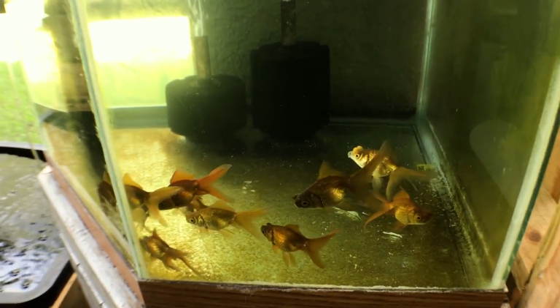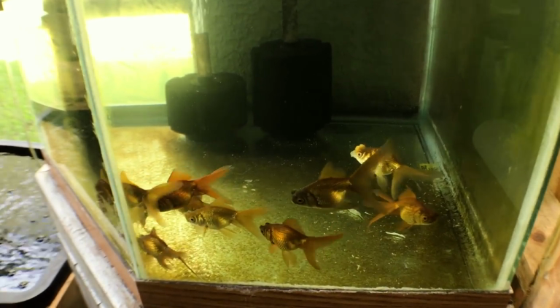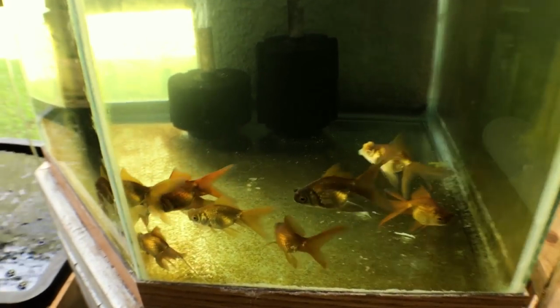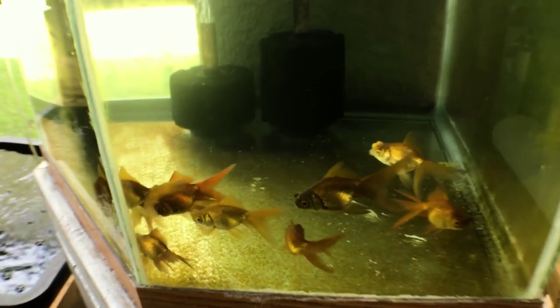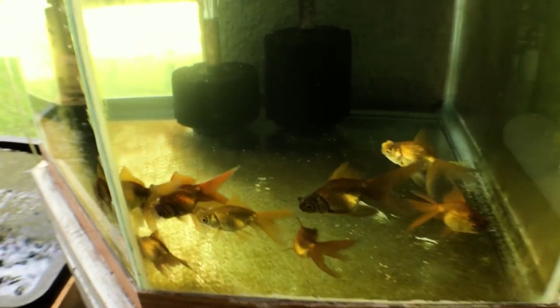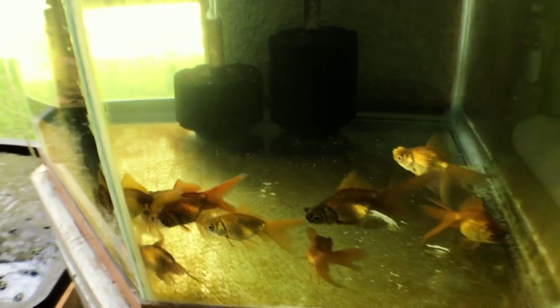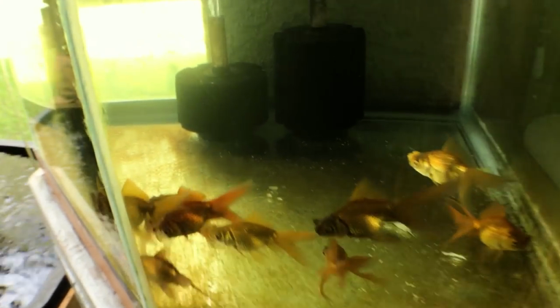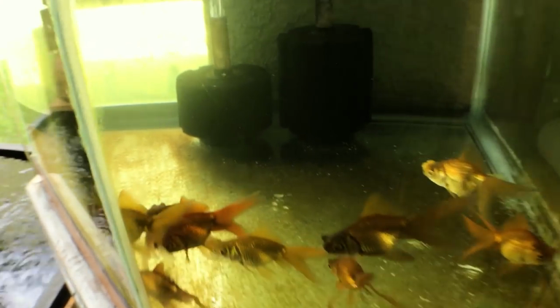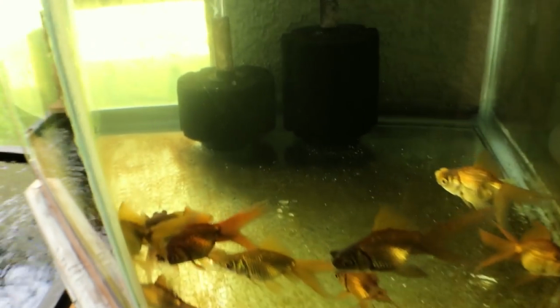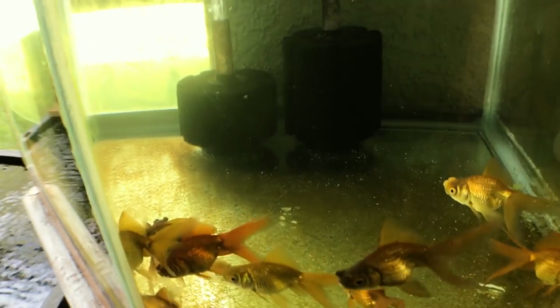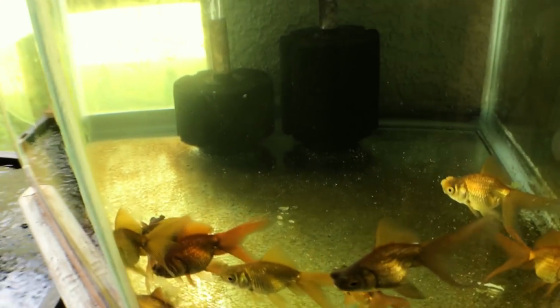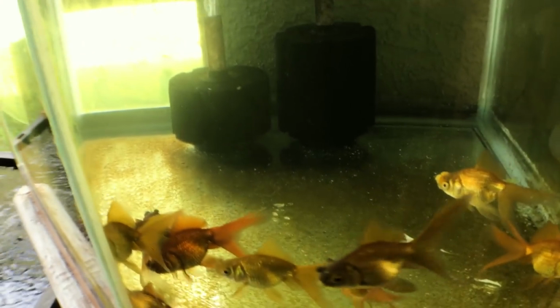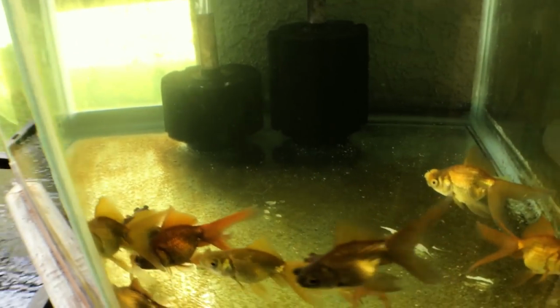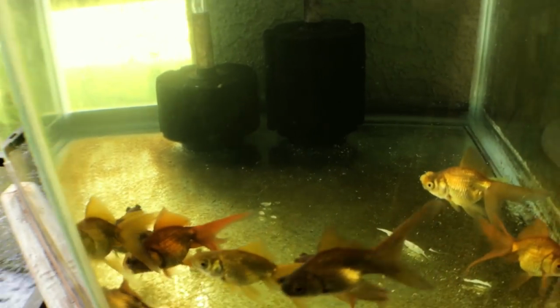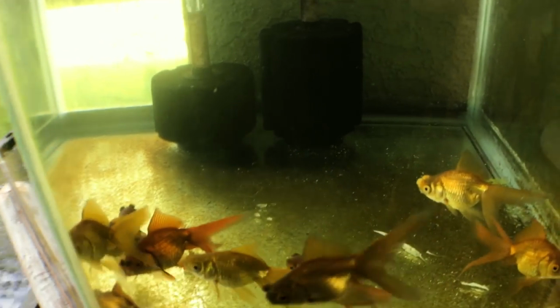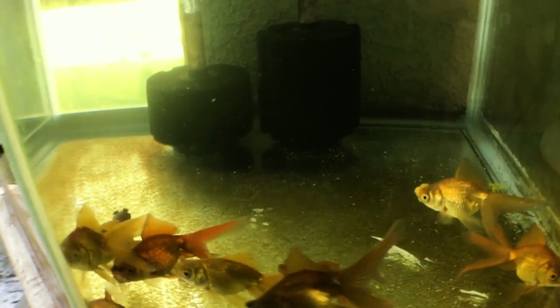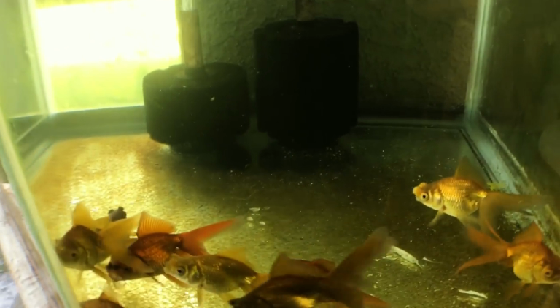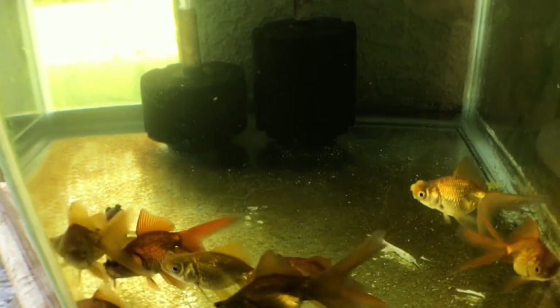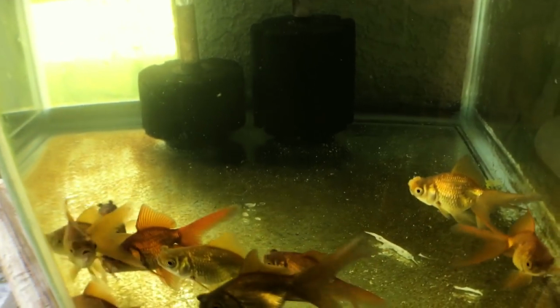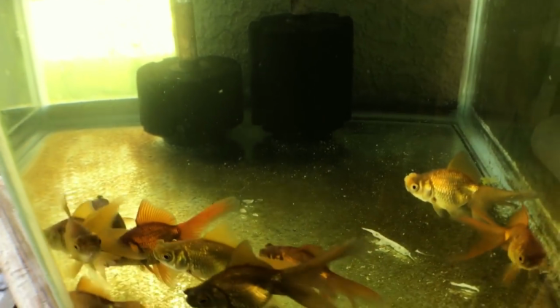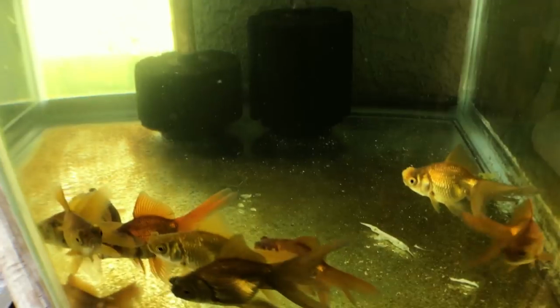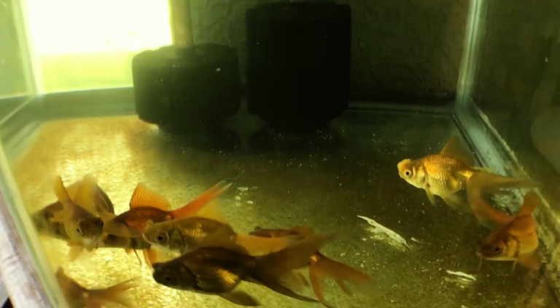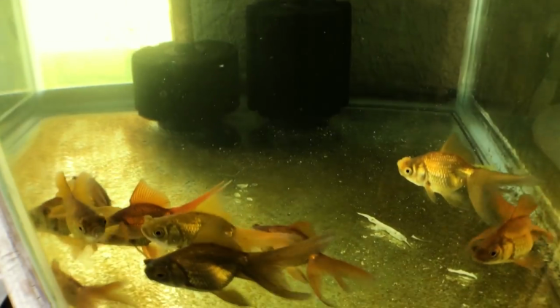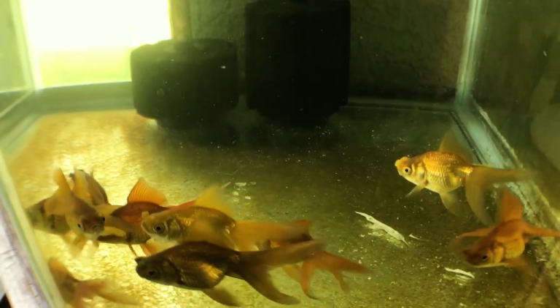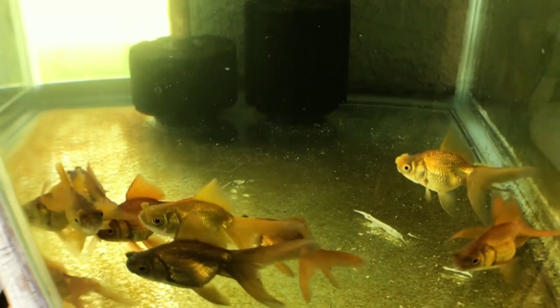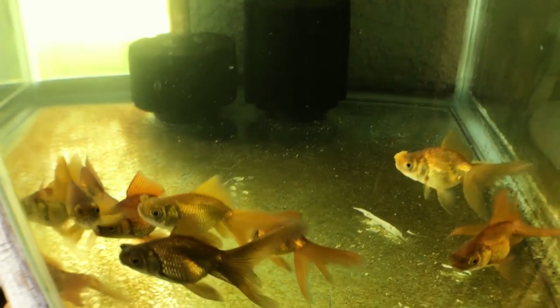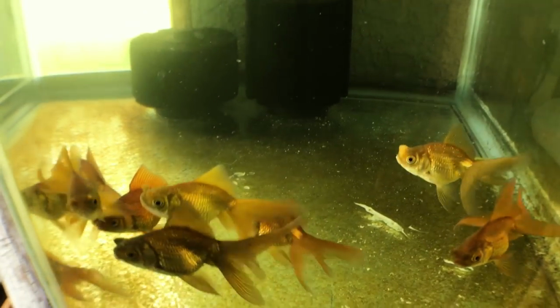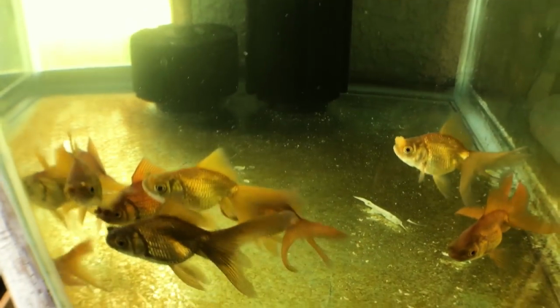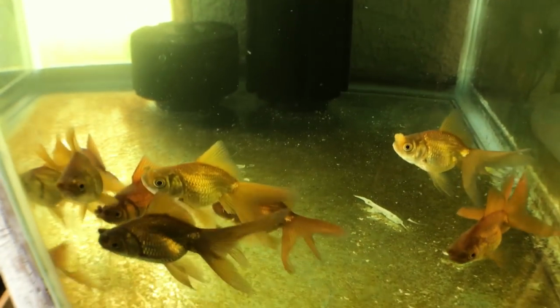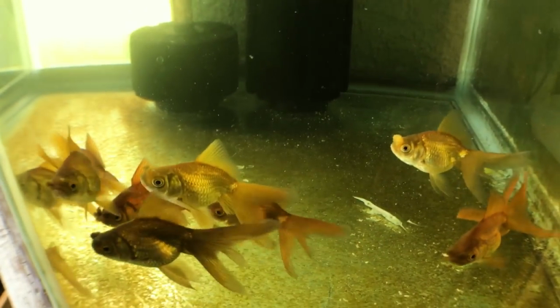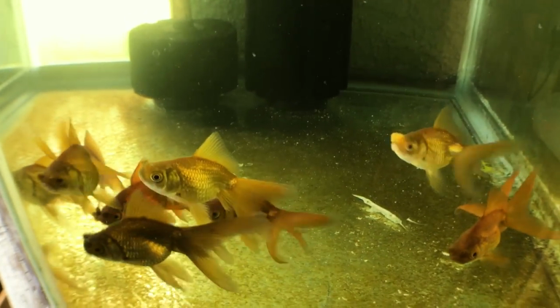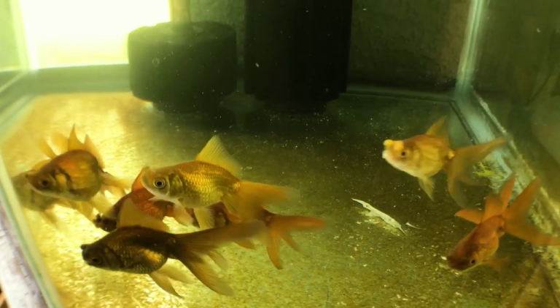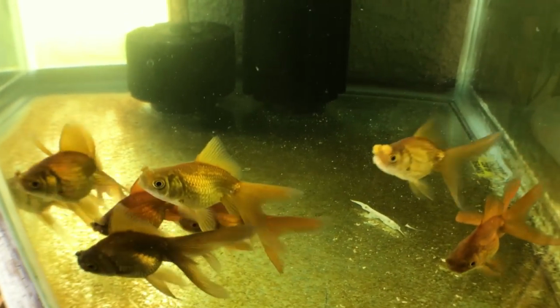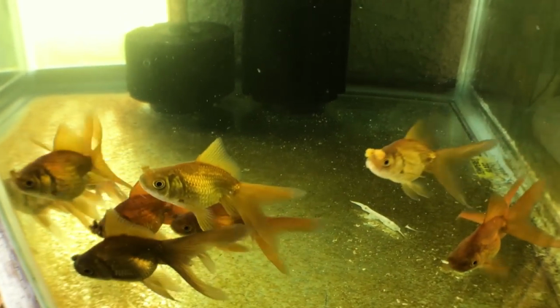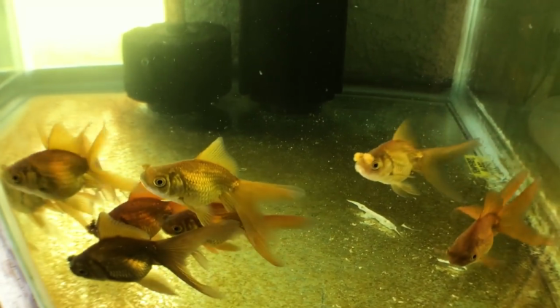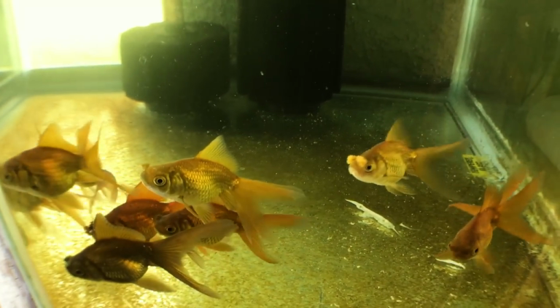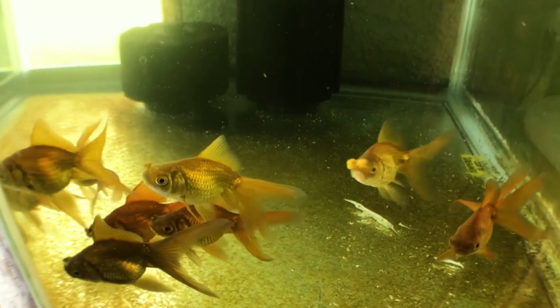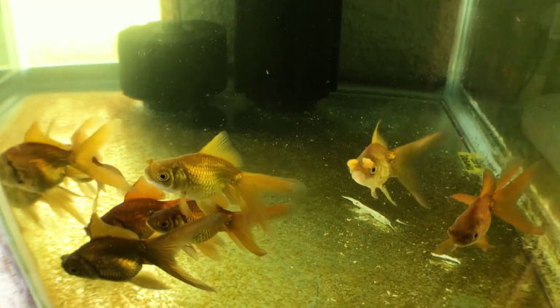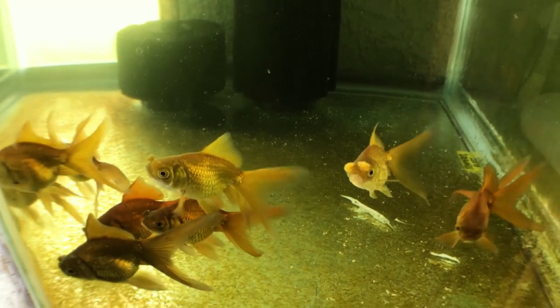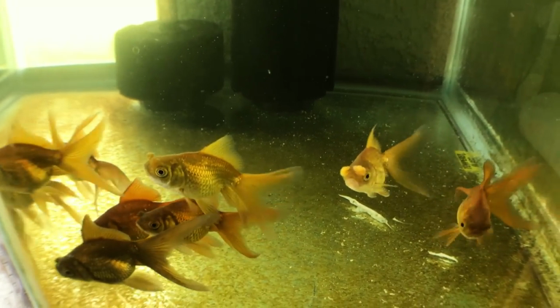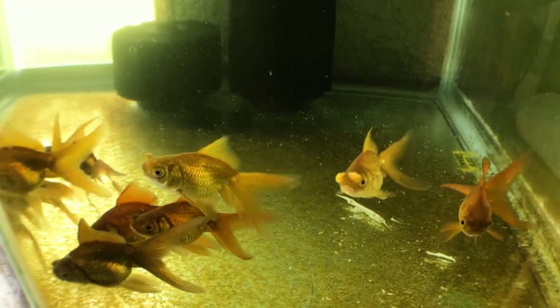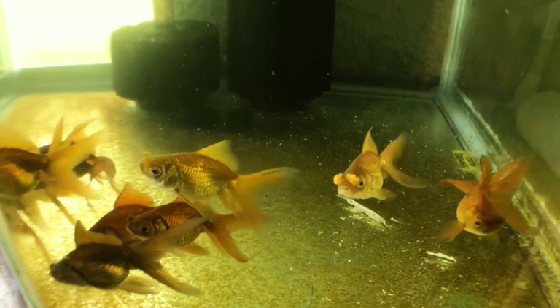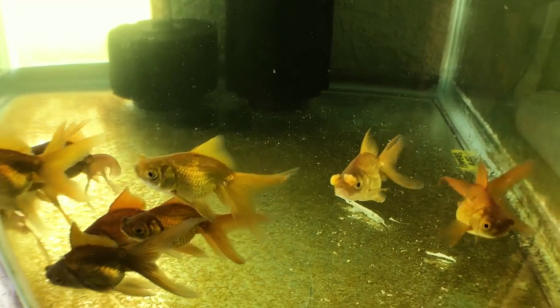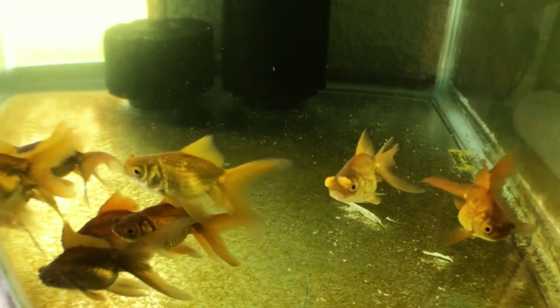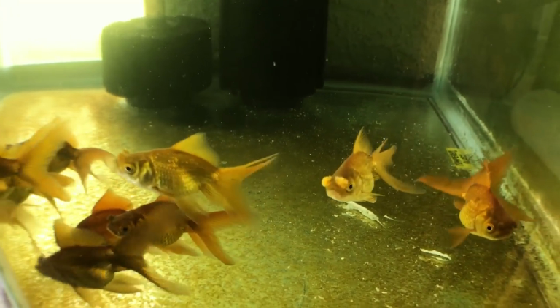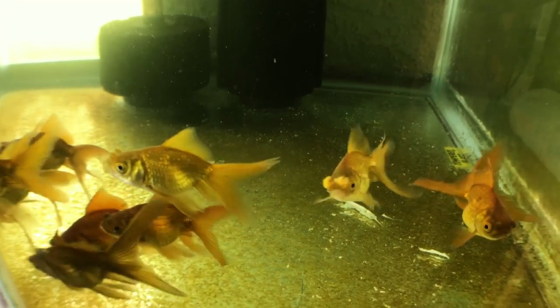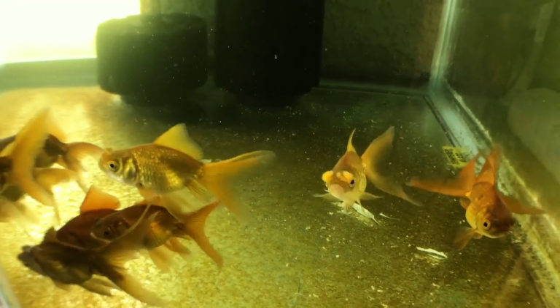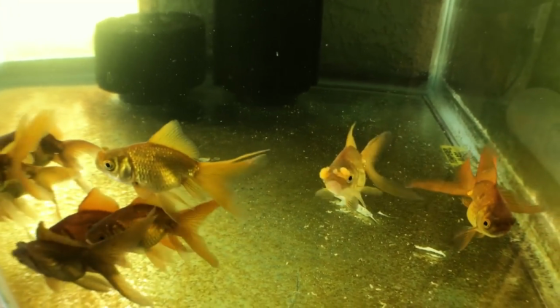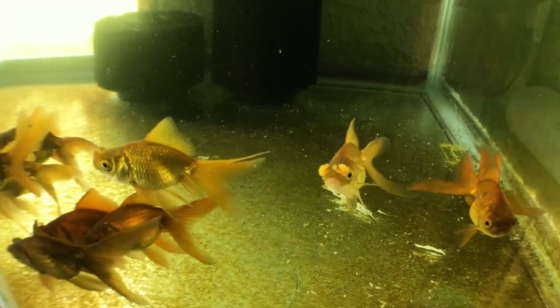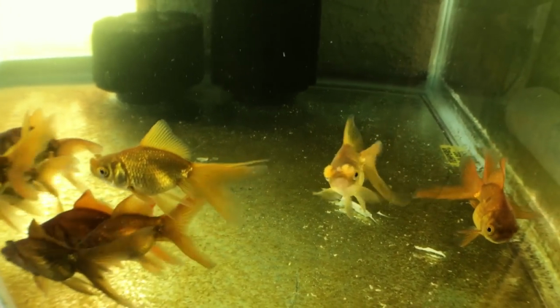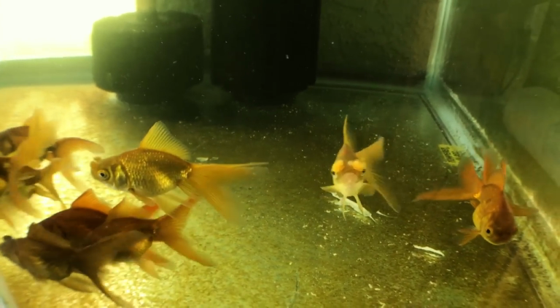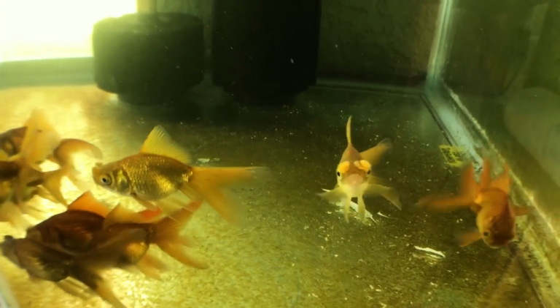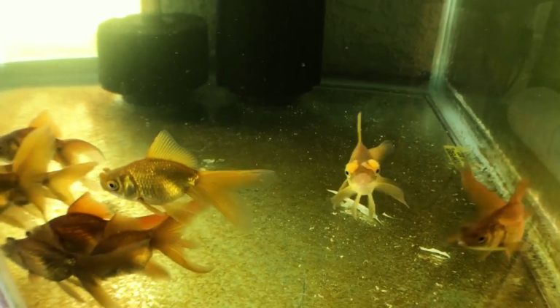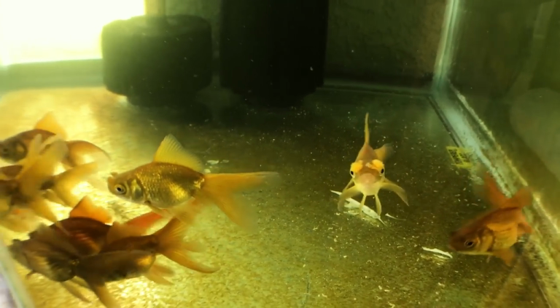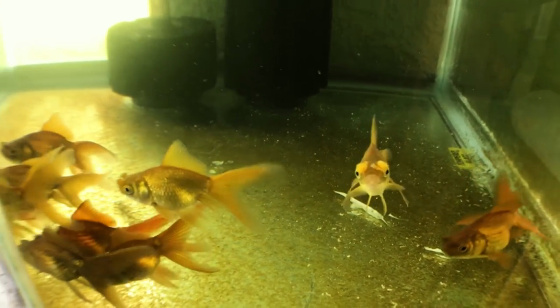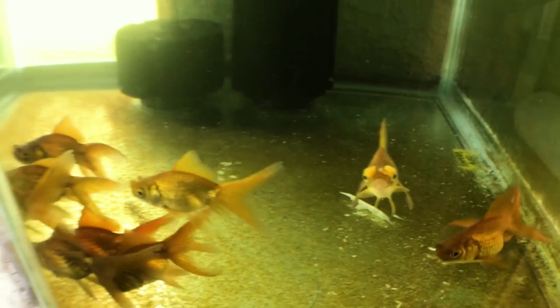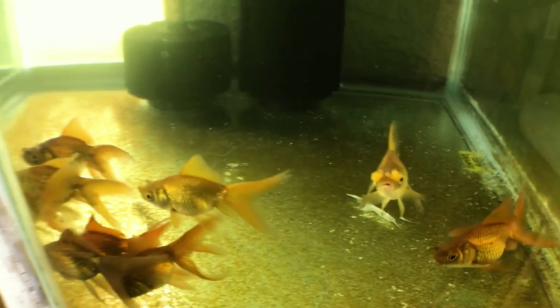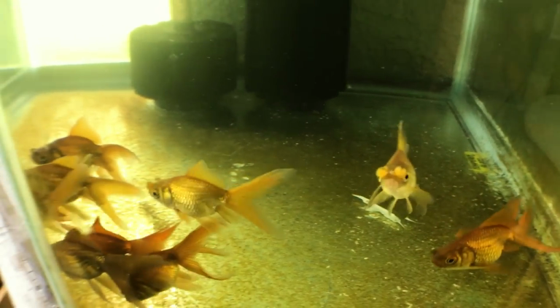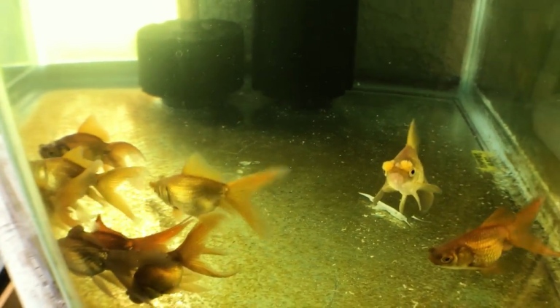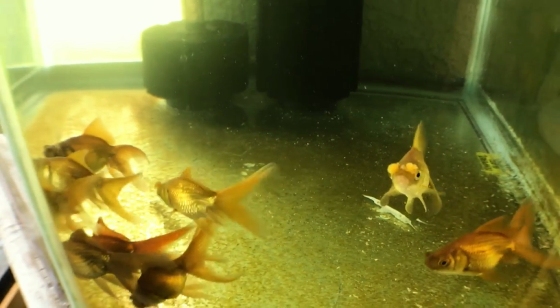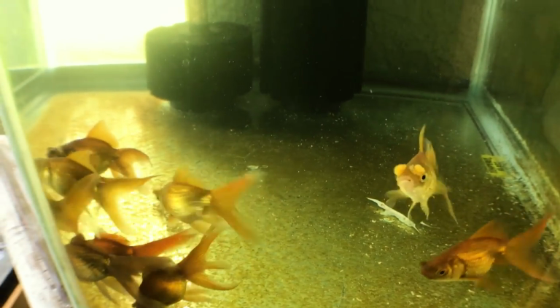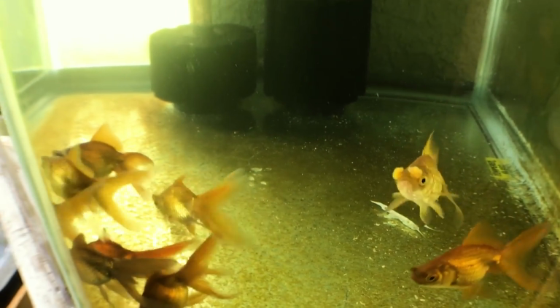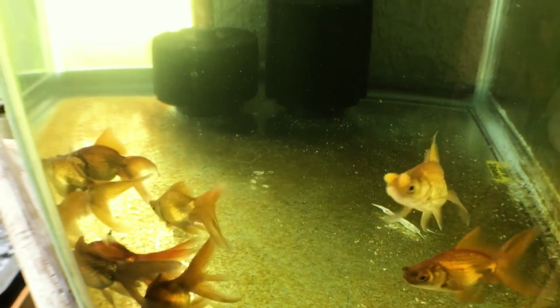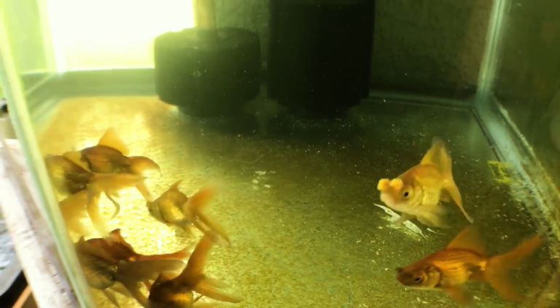So you call these the cheerleaders? Yeah, they're the cheerleaders of the goldfish community — you need to have them at all the goldfish shows.